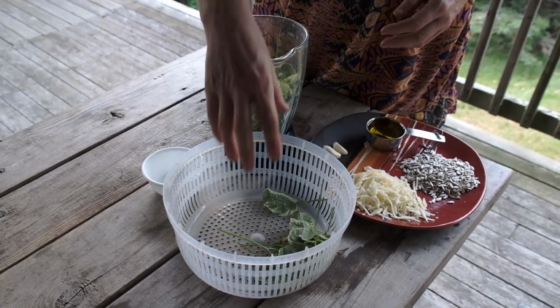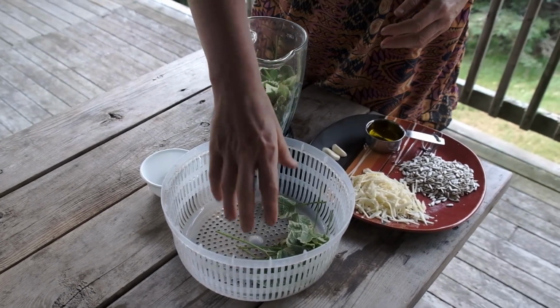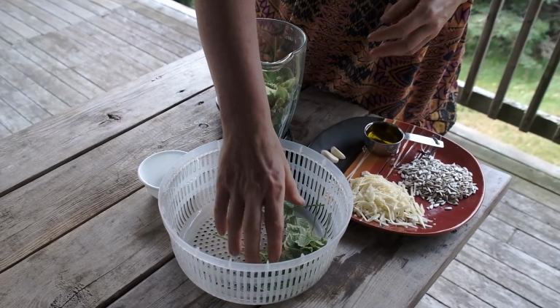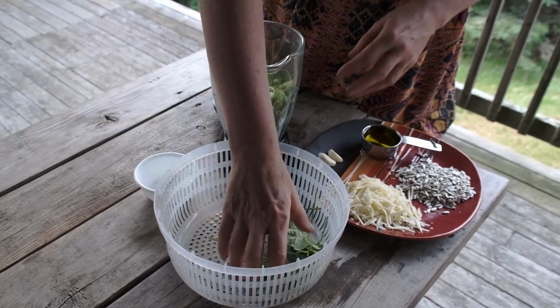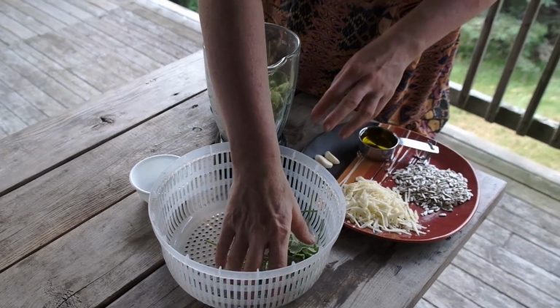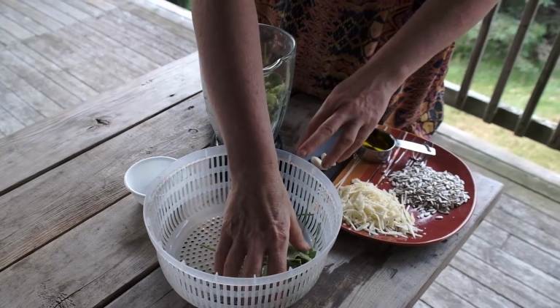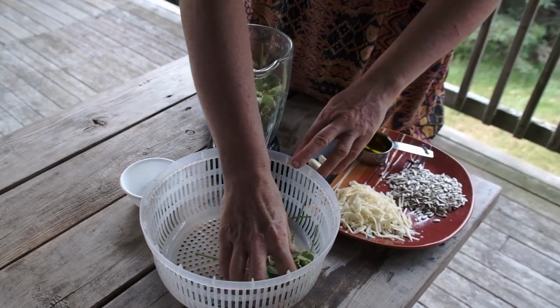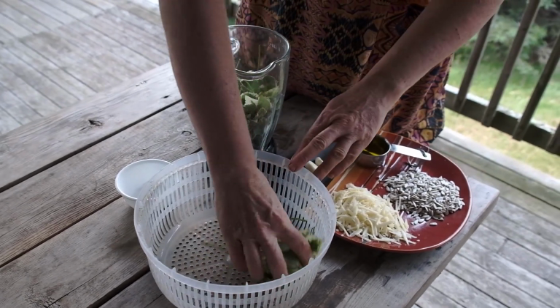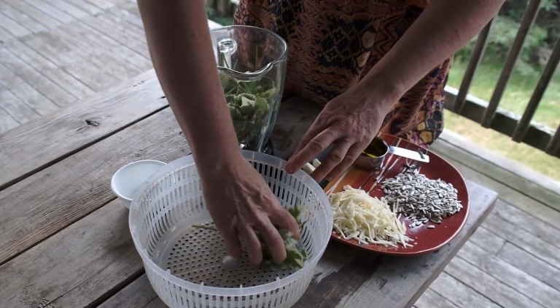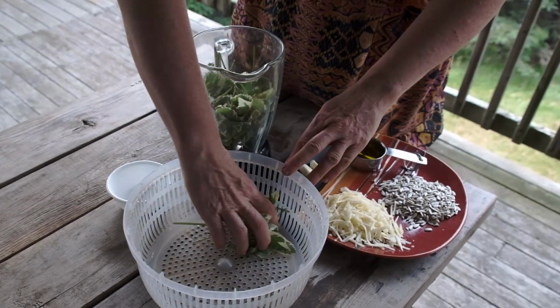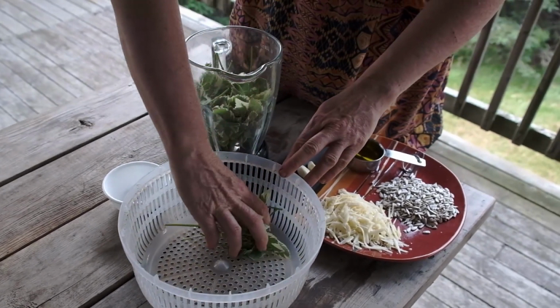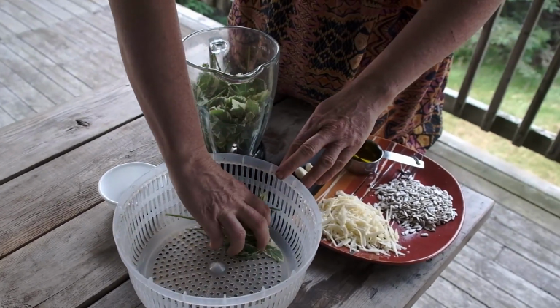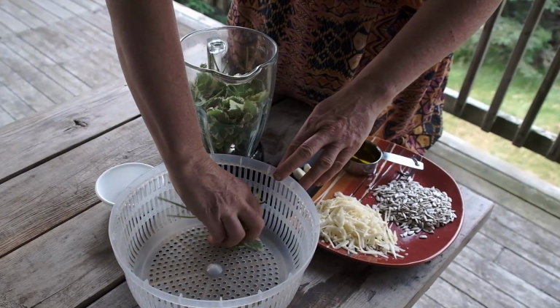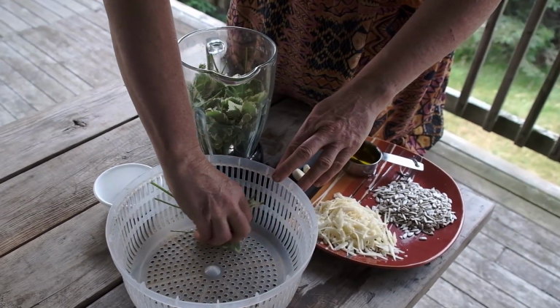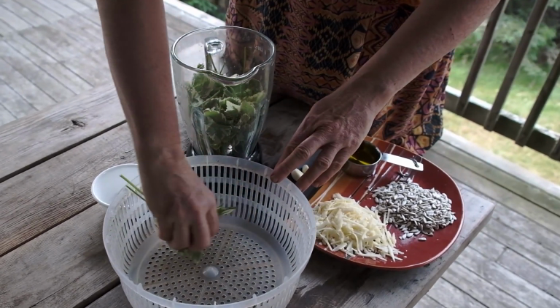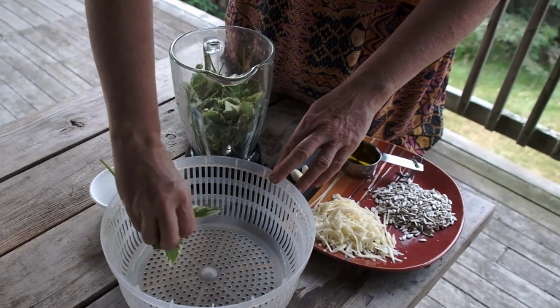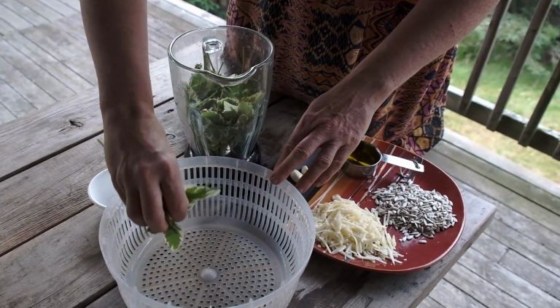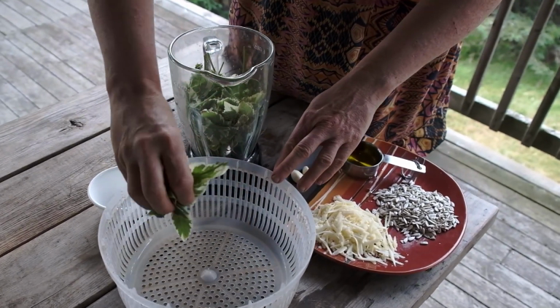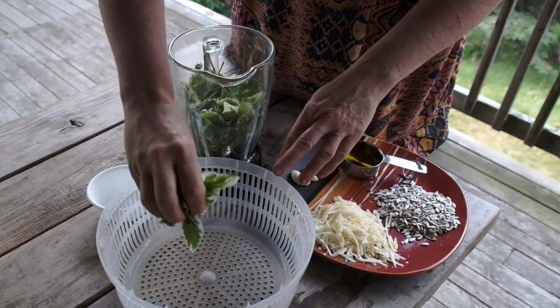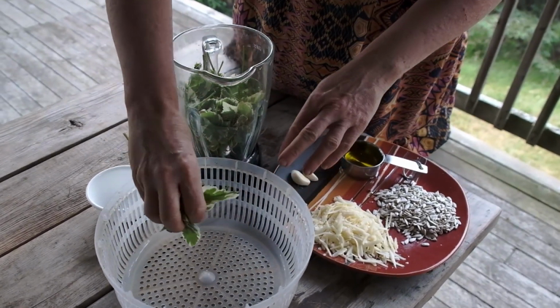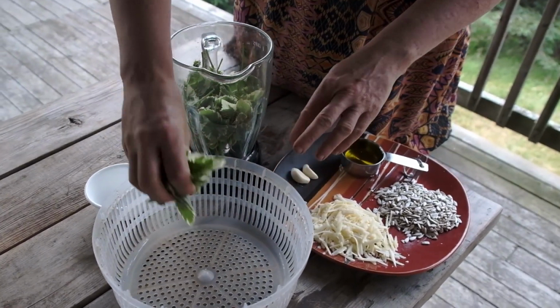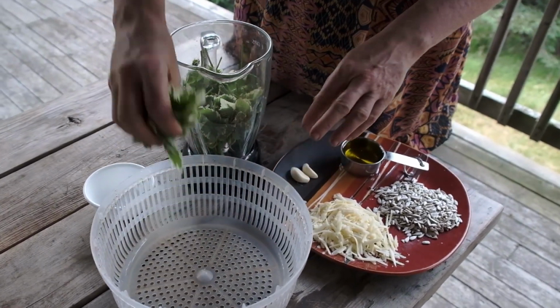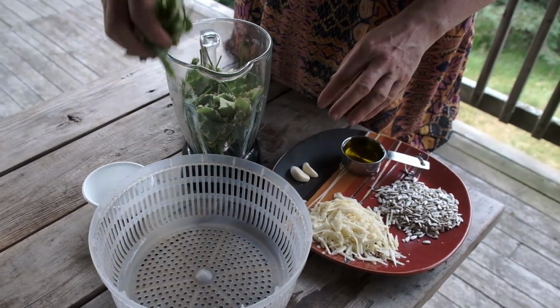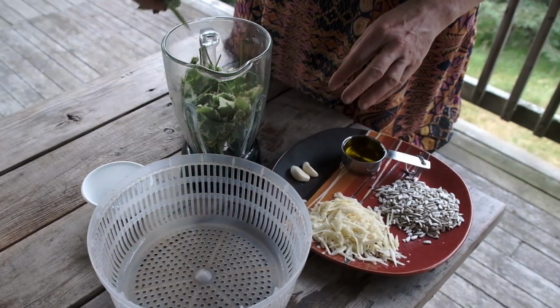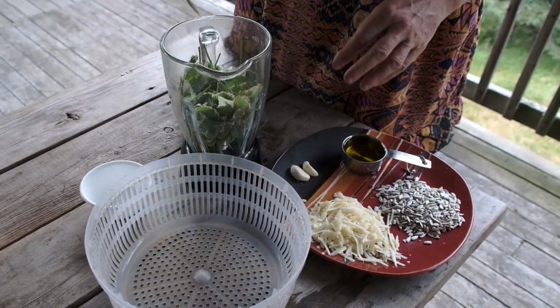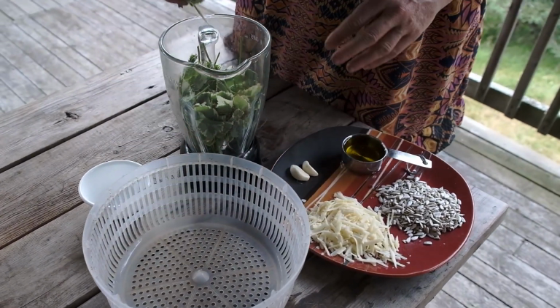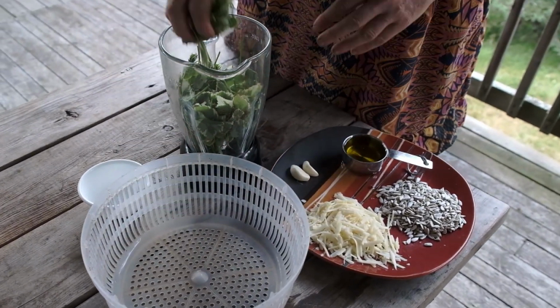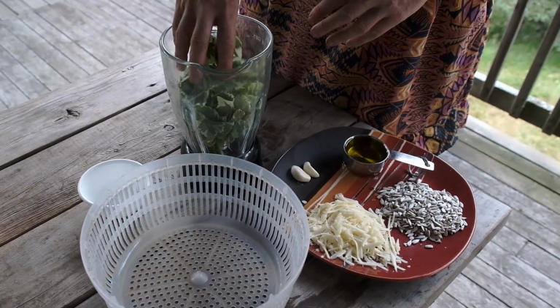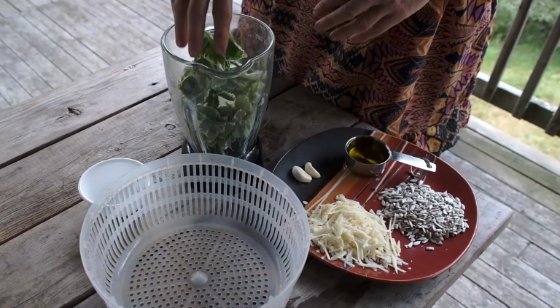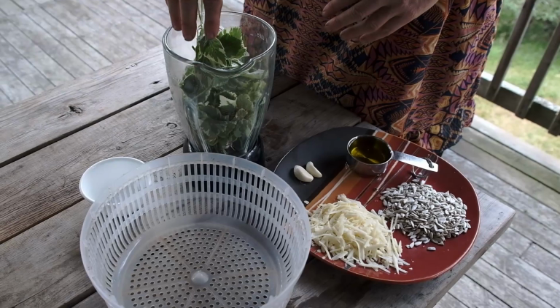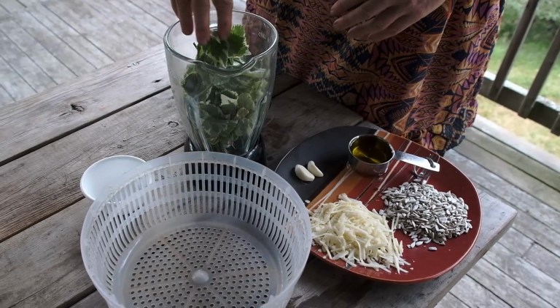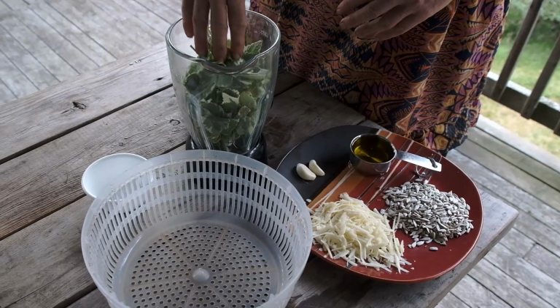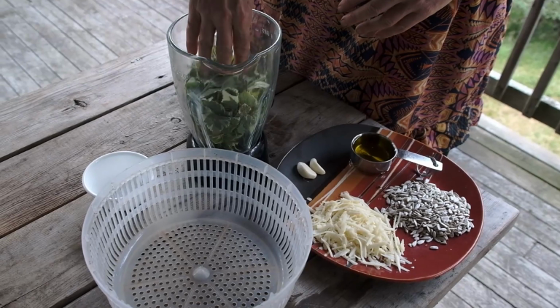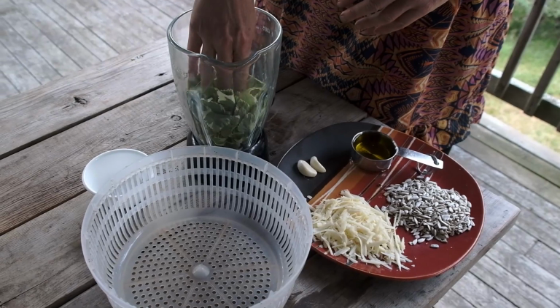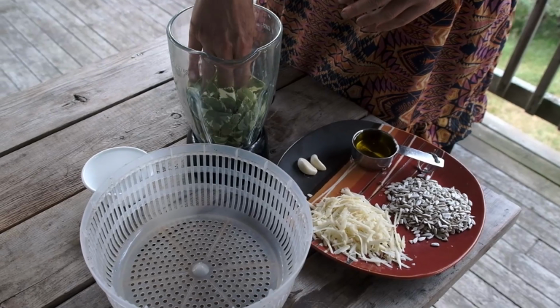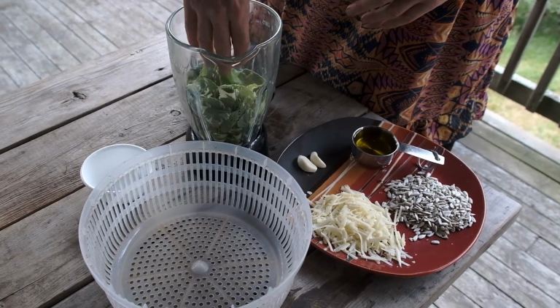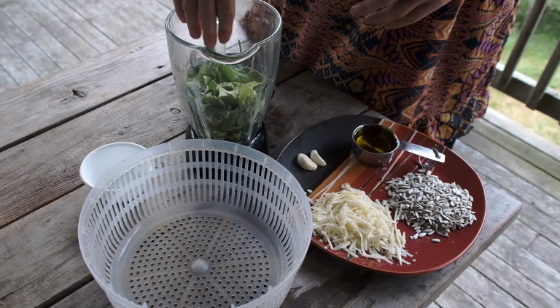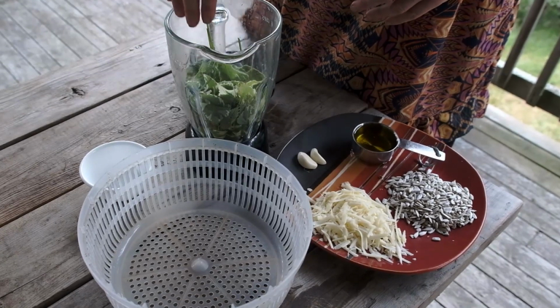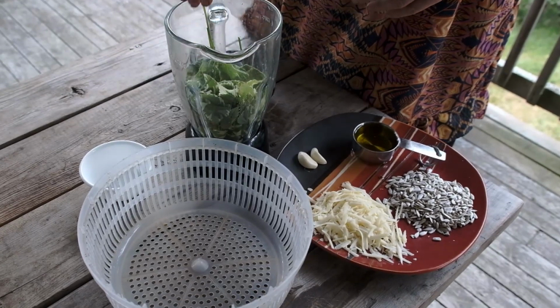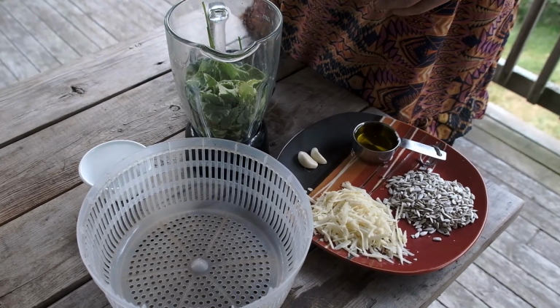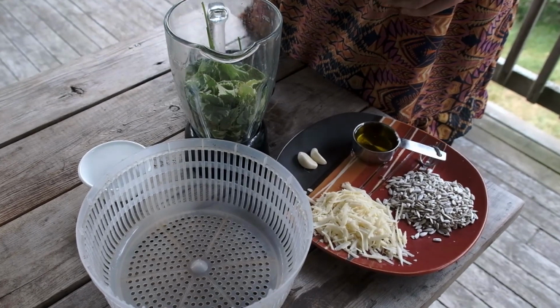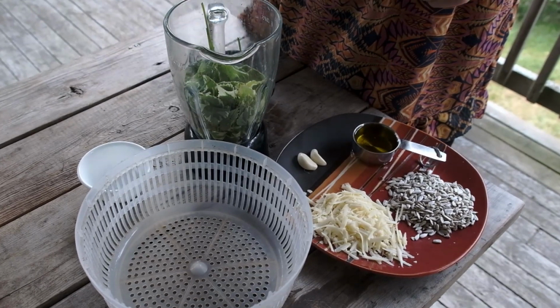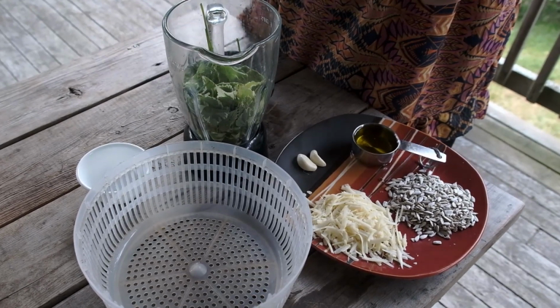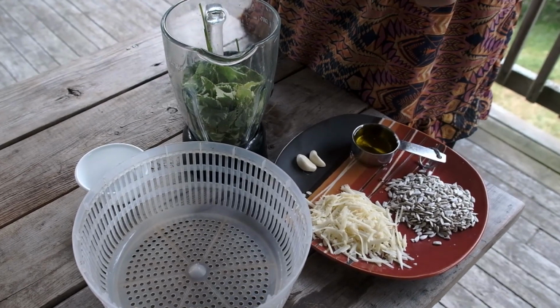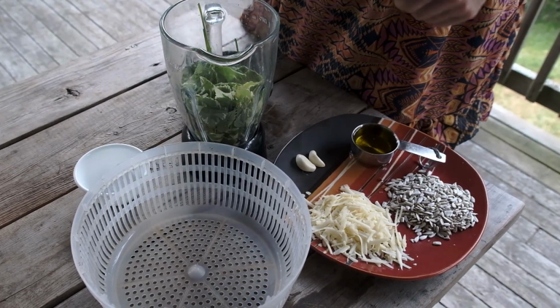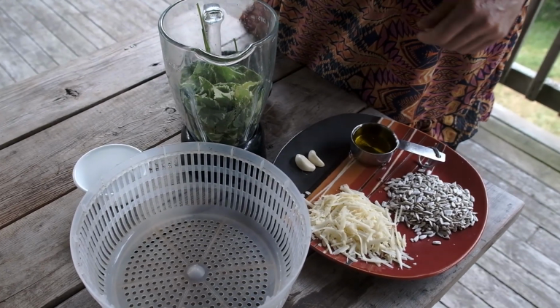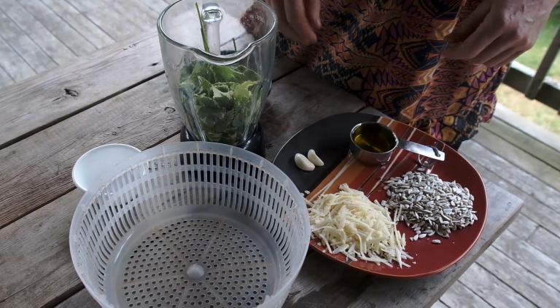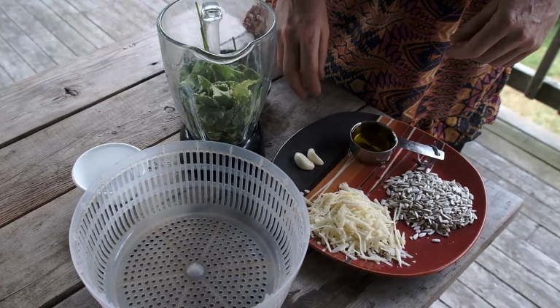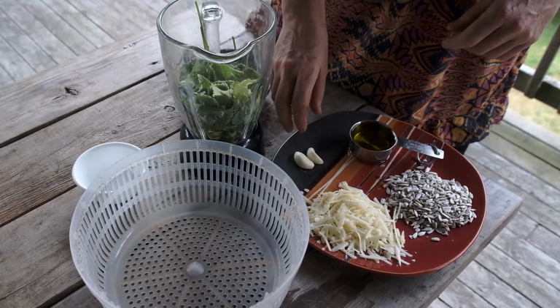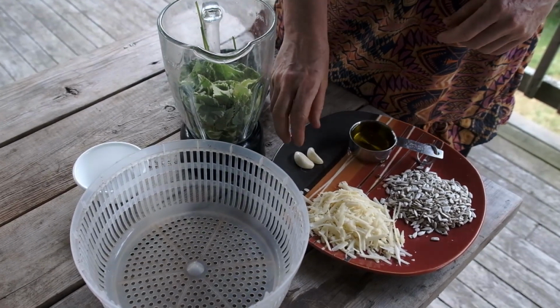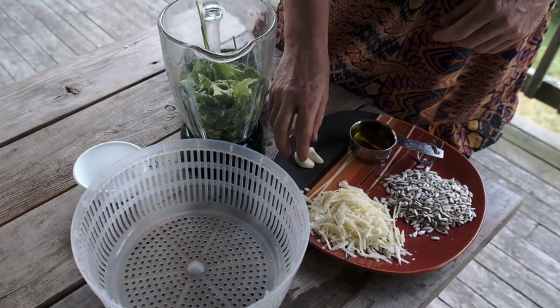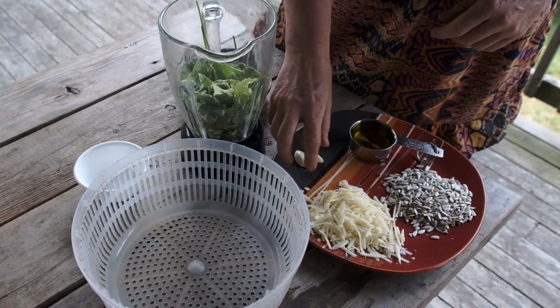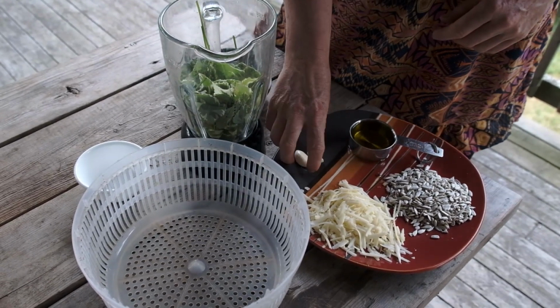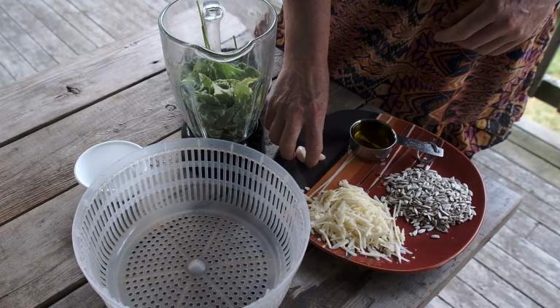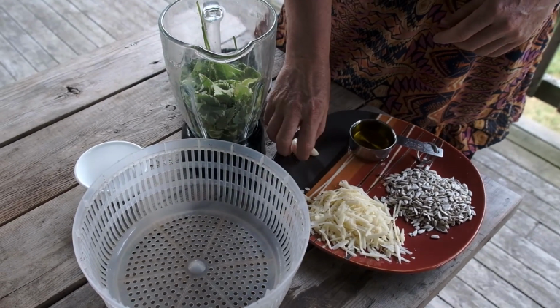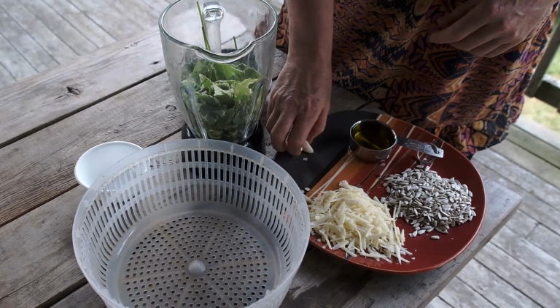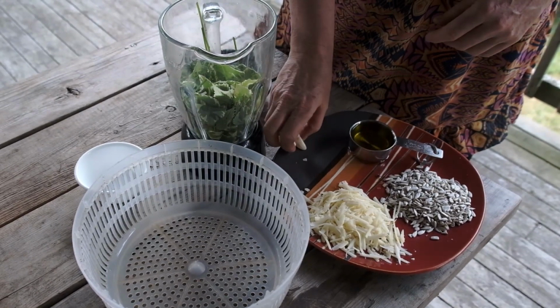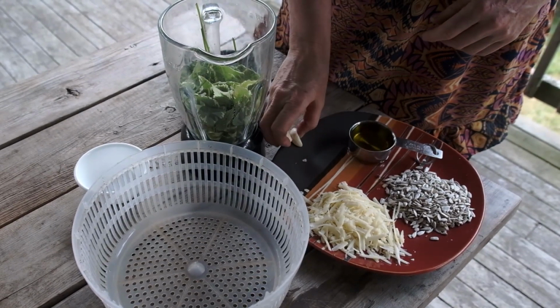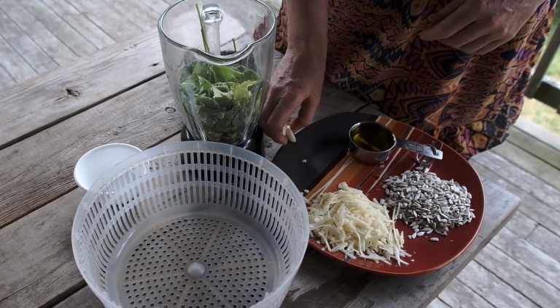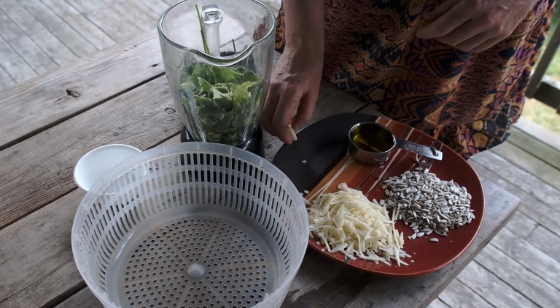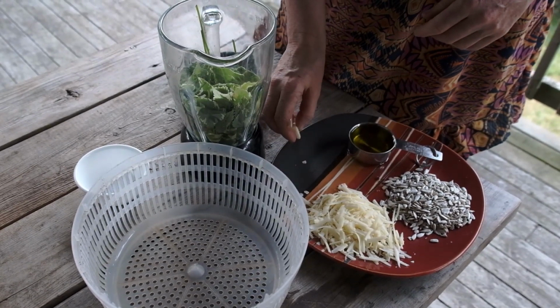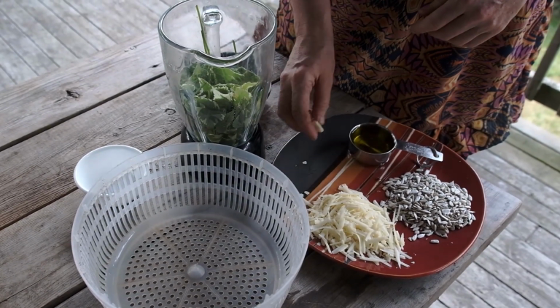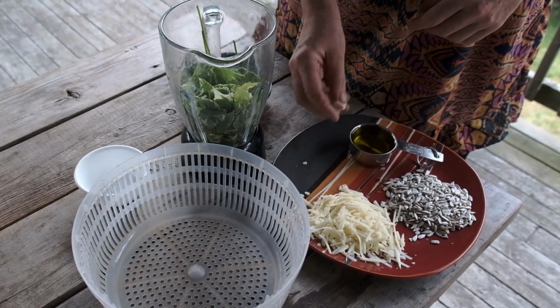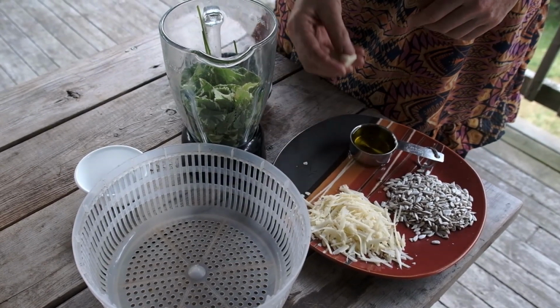I brought some back to the cottage, and my wife is going to put it to one of my favorite uses right now — she's going to make goutweed pesto. We'll show you how.